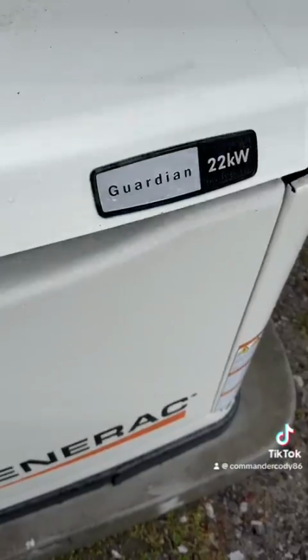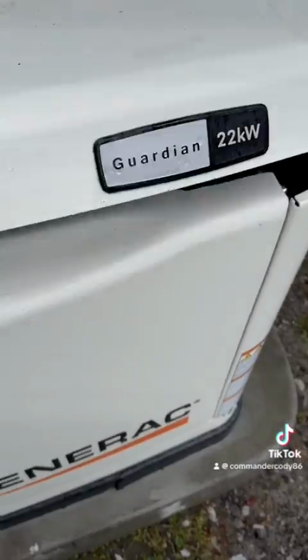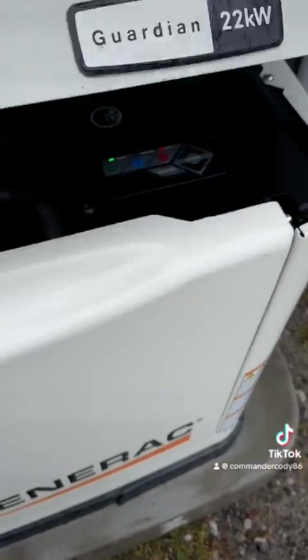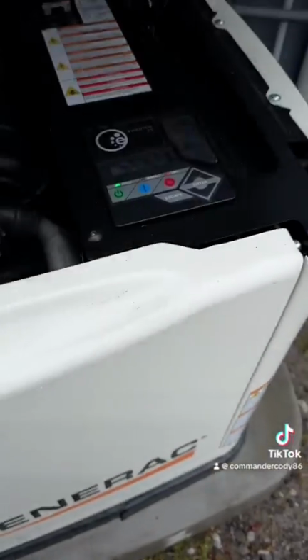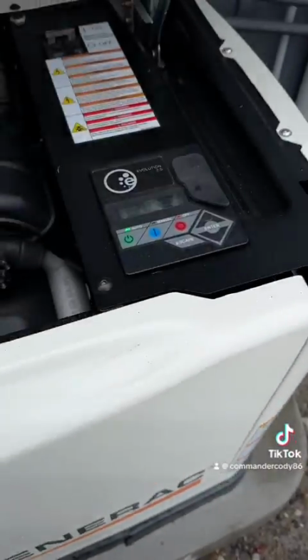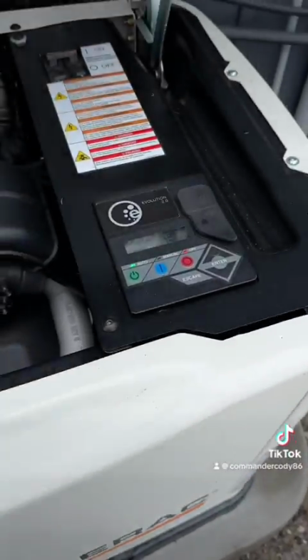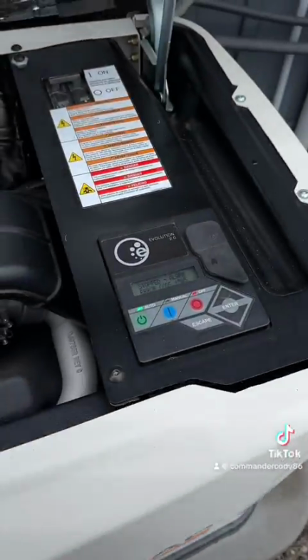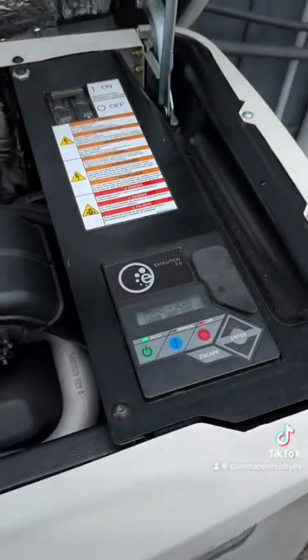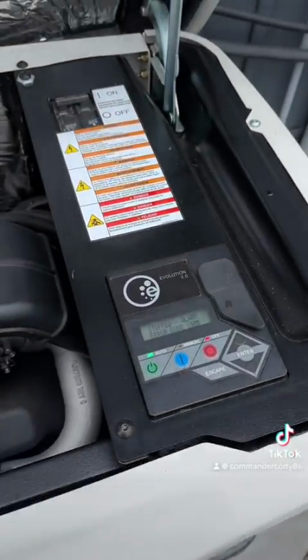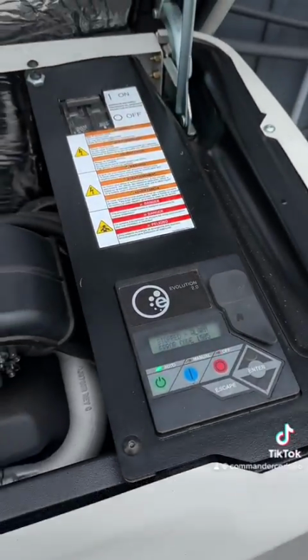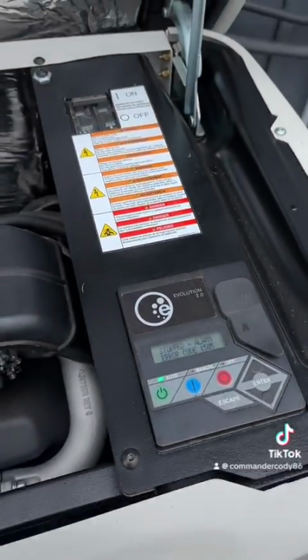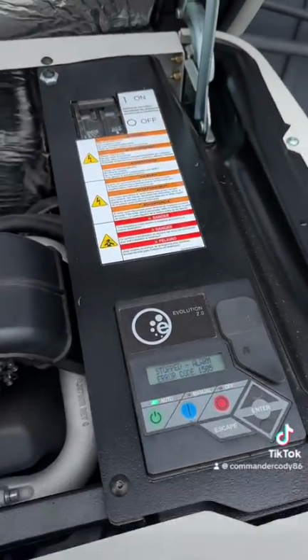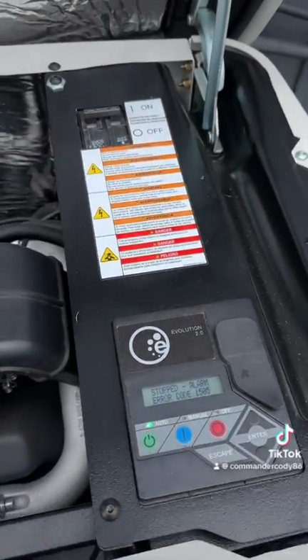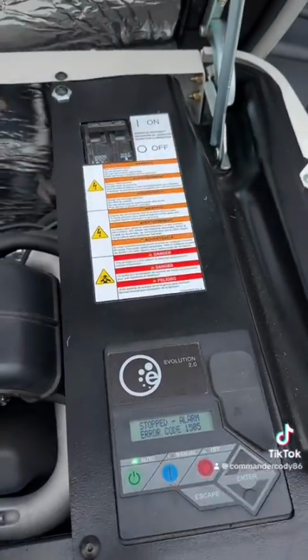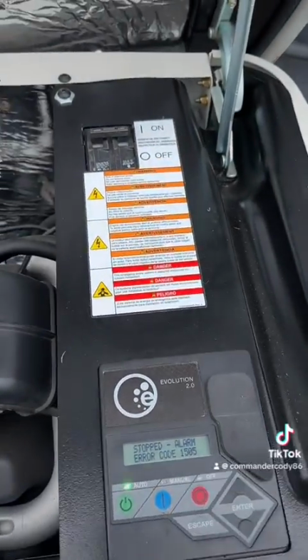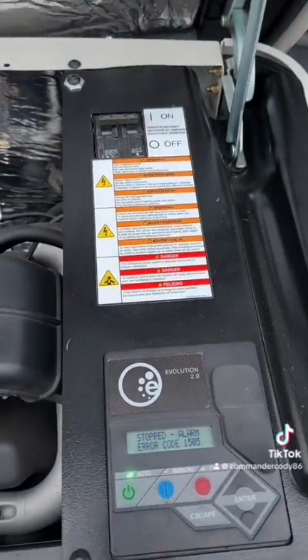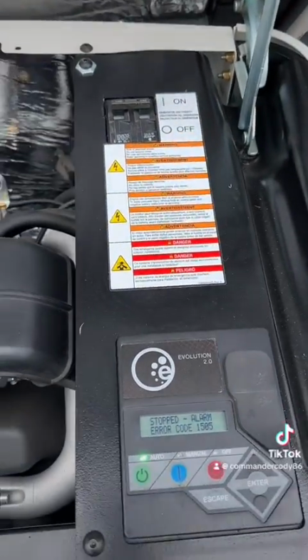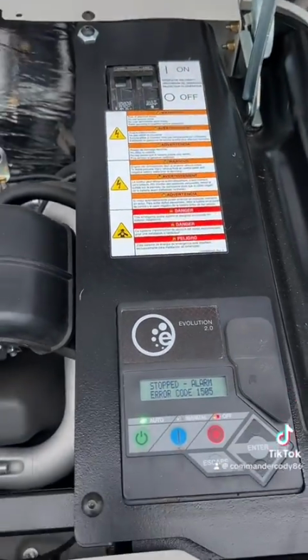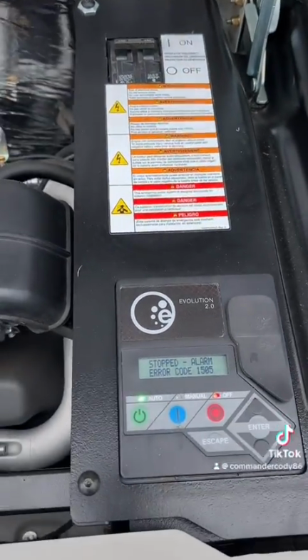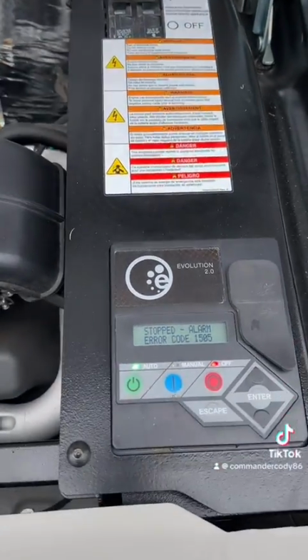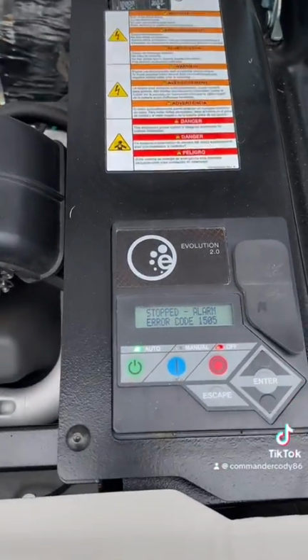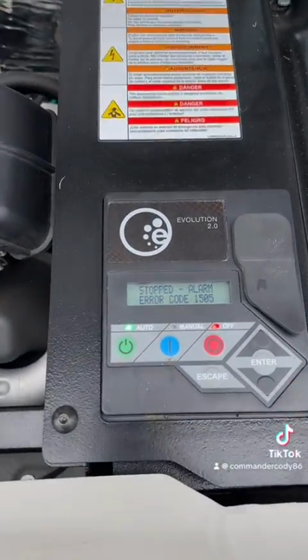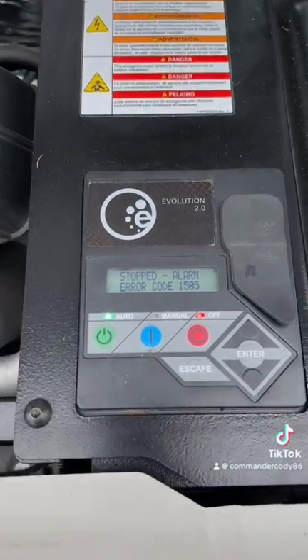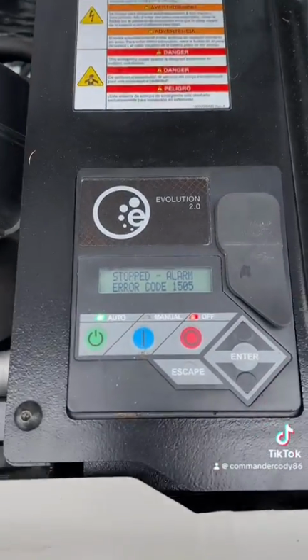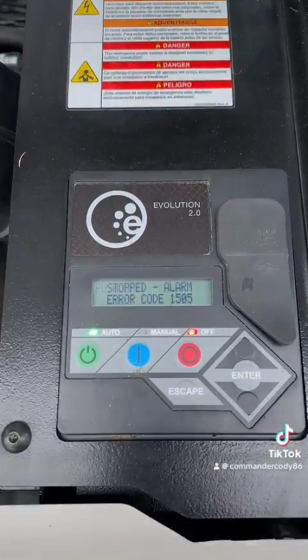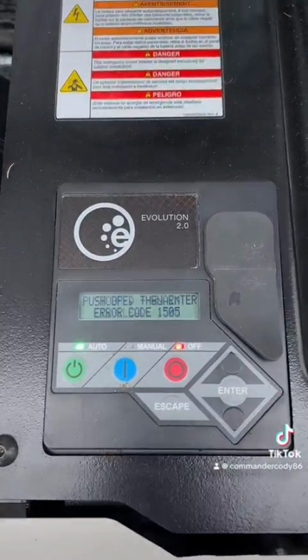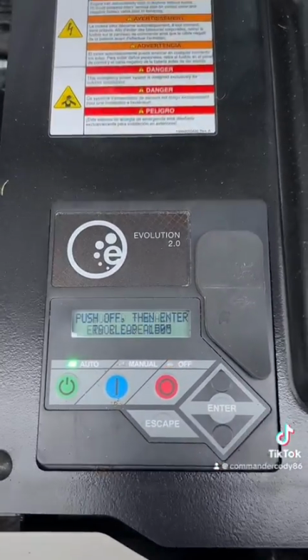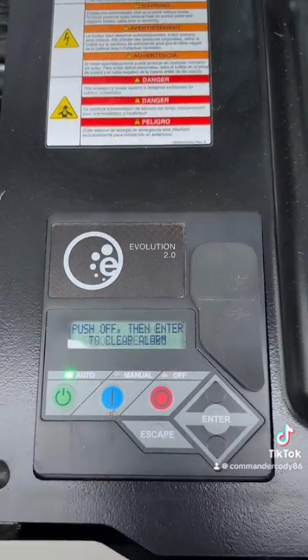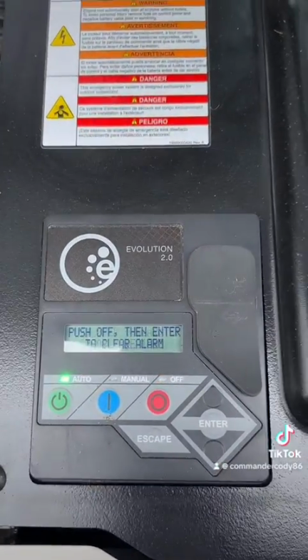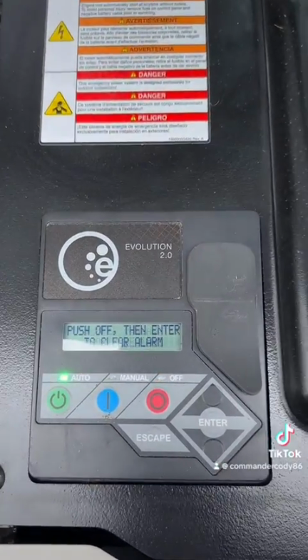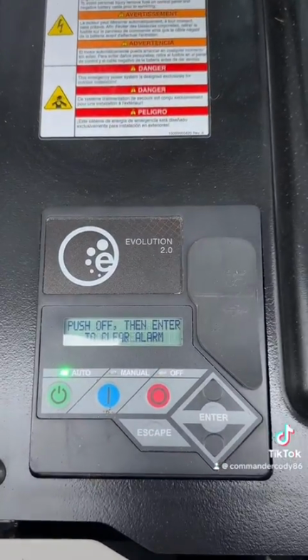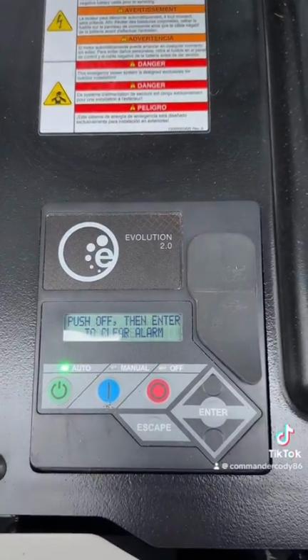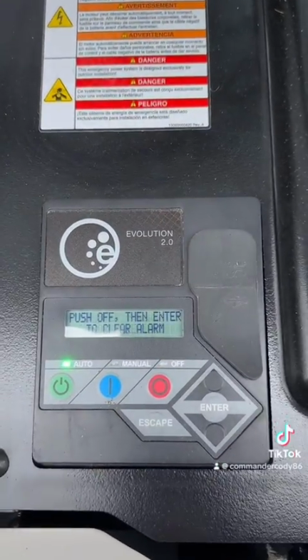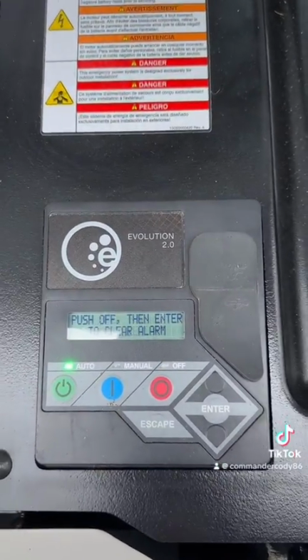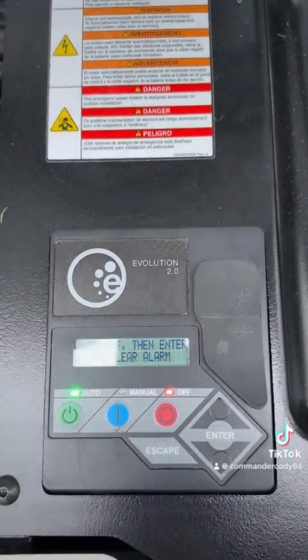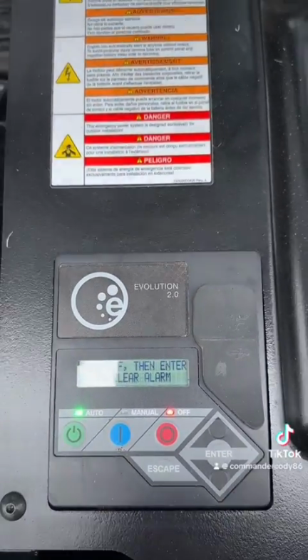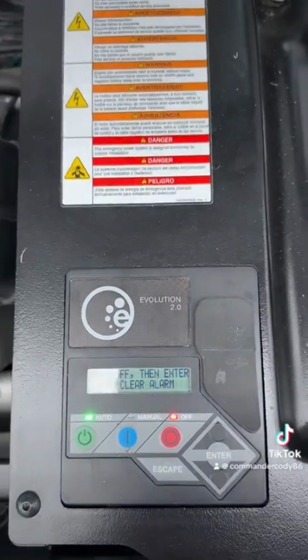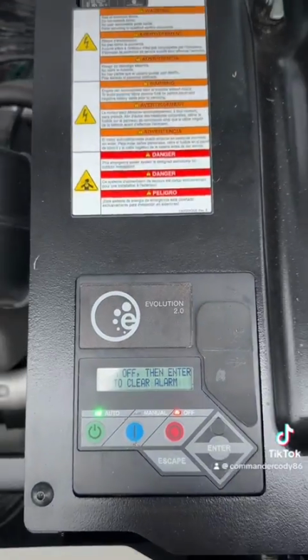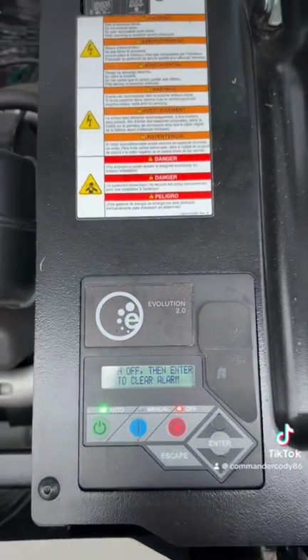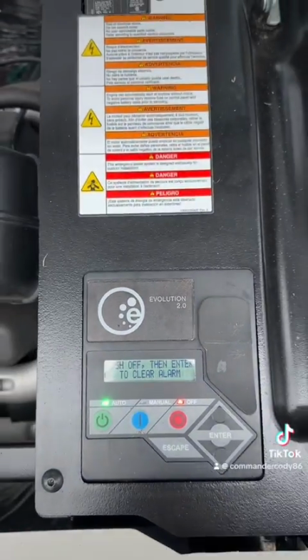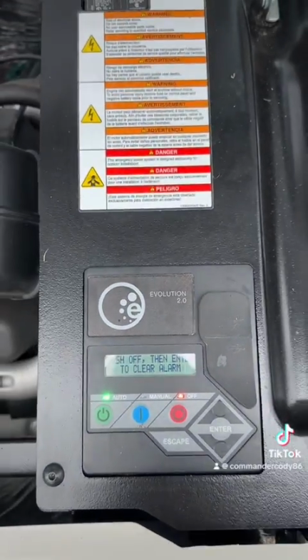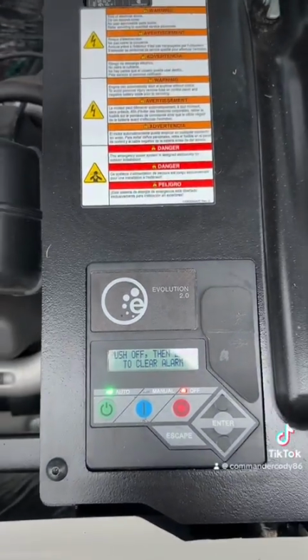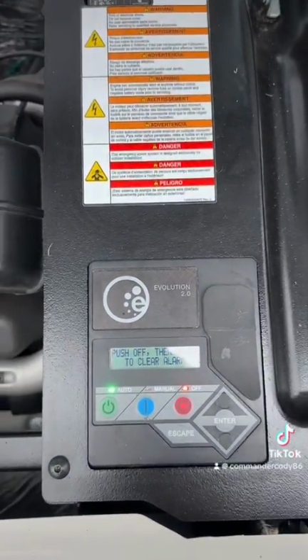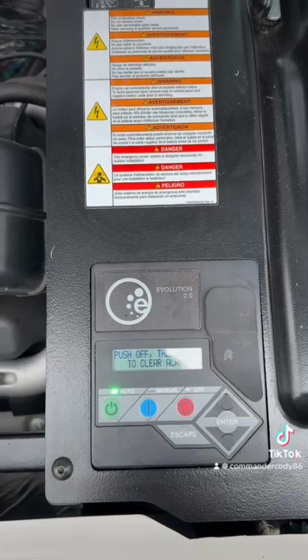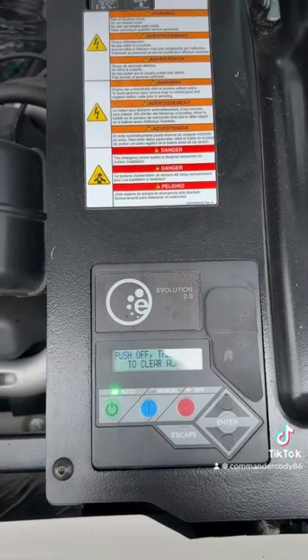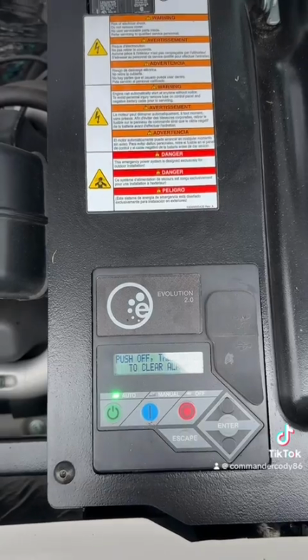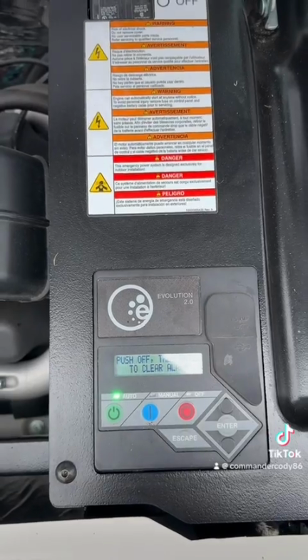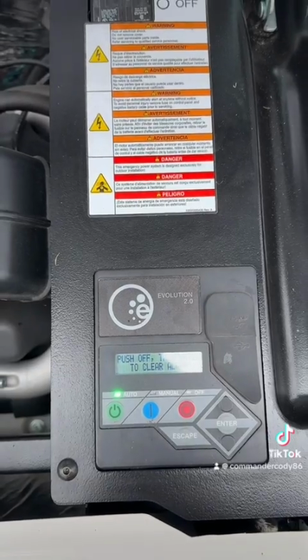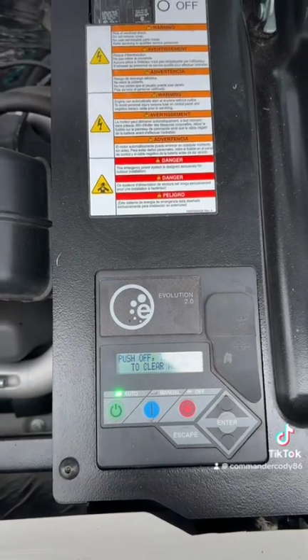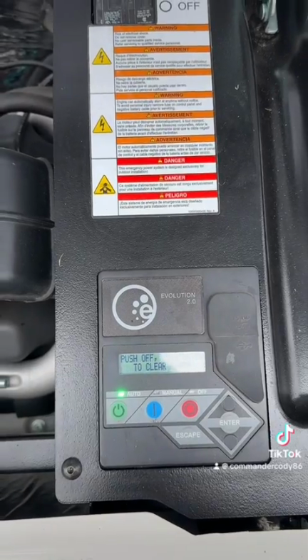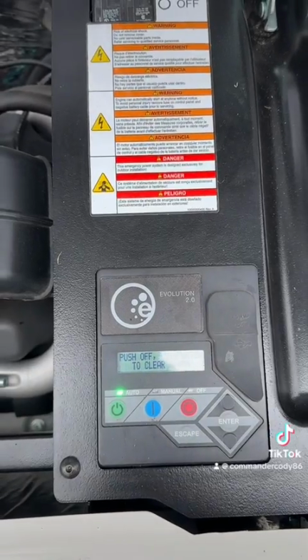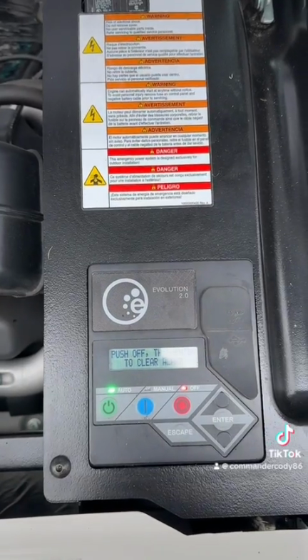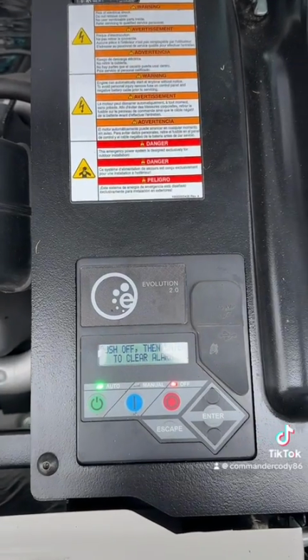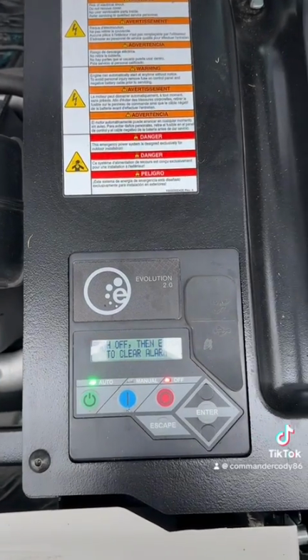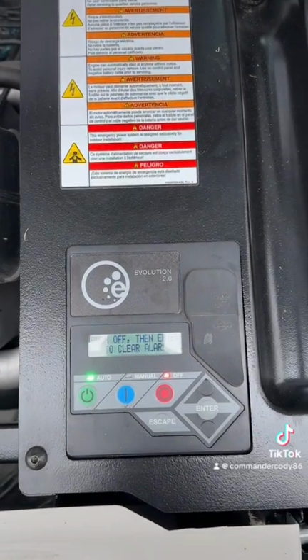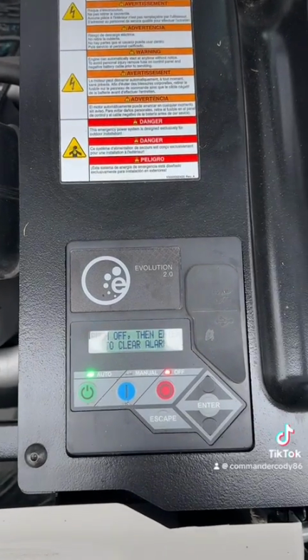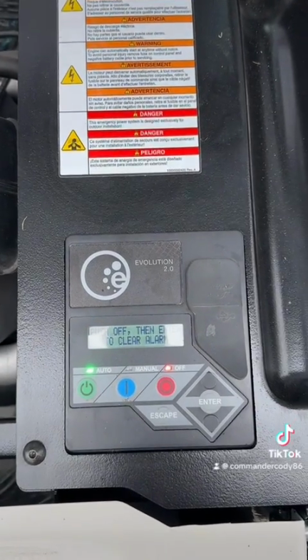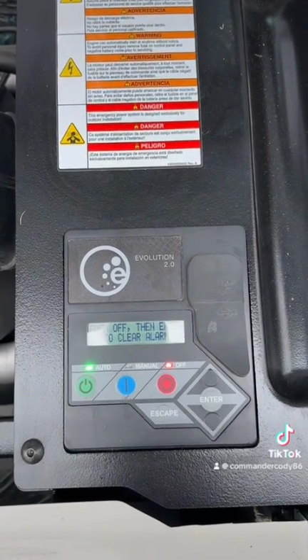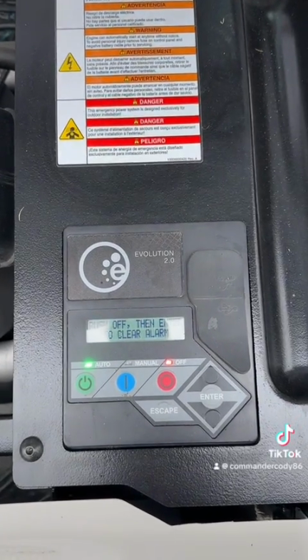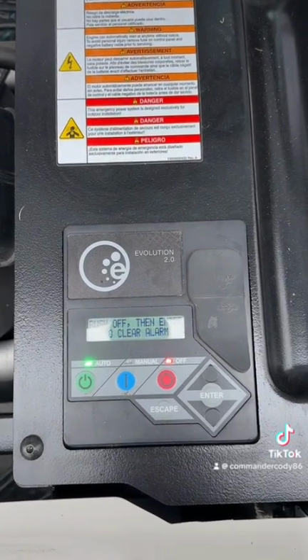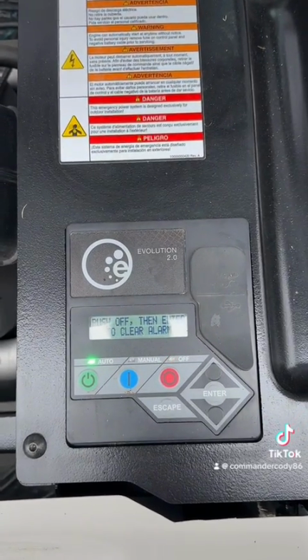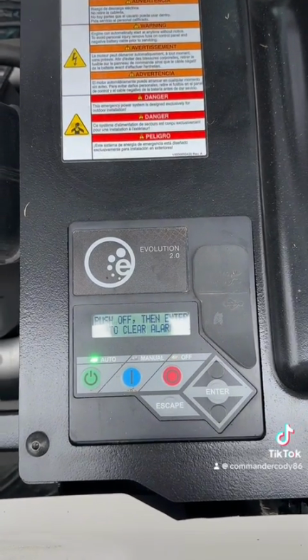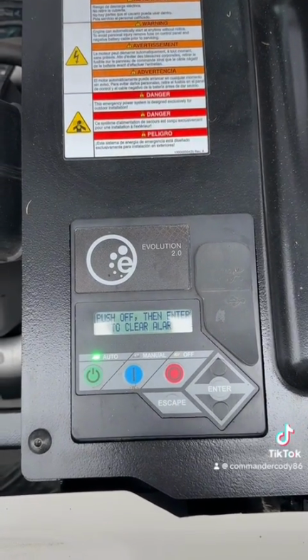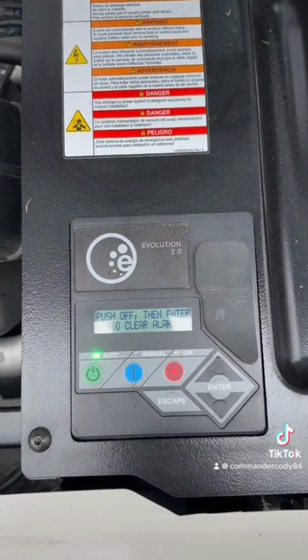First thing we notice when we get to site, we see an RPM sense loss code. This just means that the computer didn't sense the engine turning when it should have.